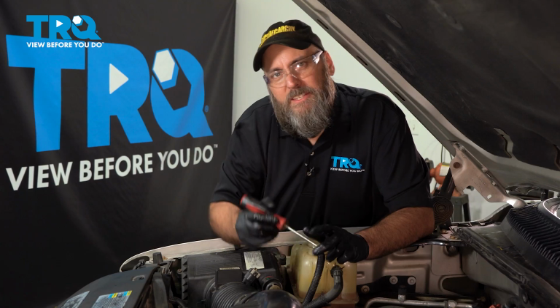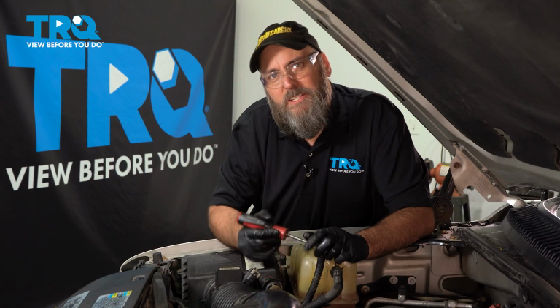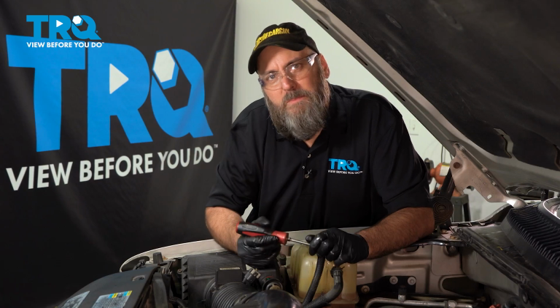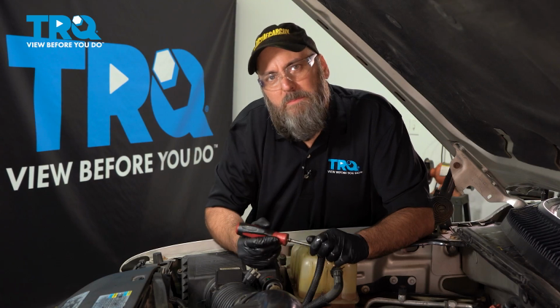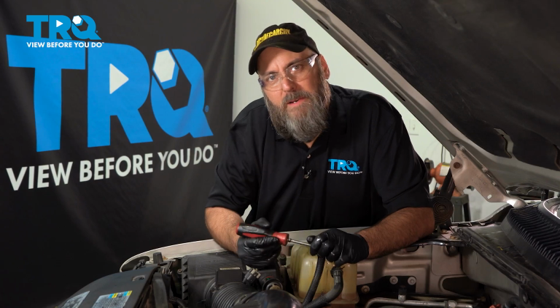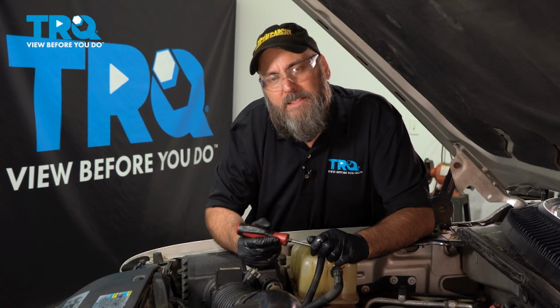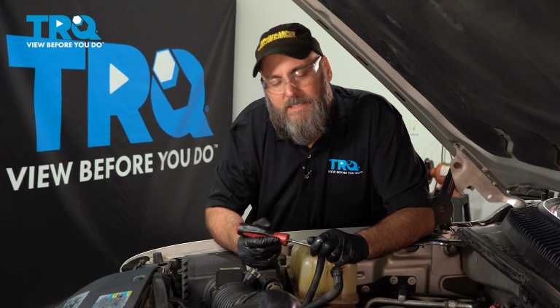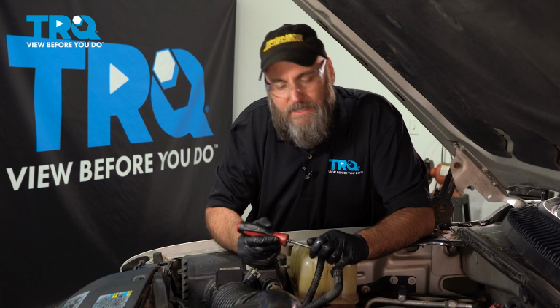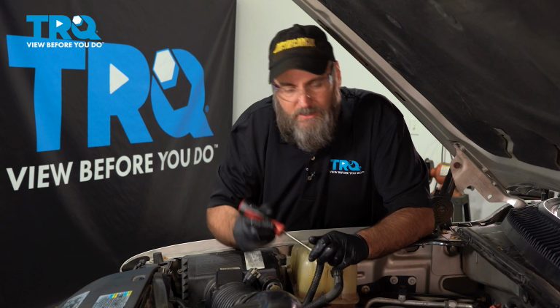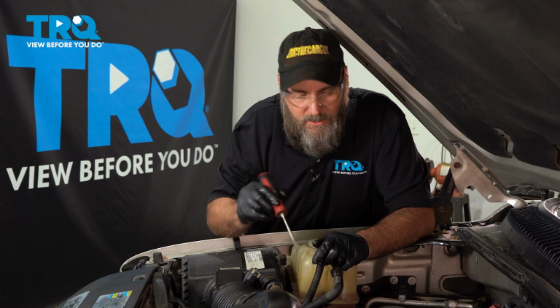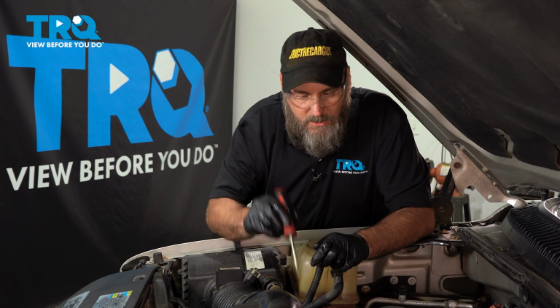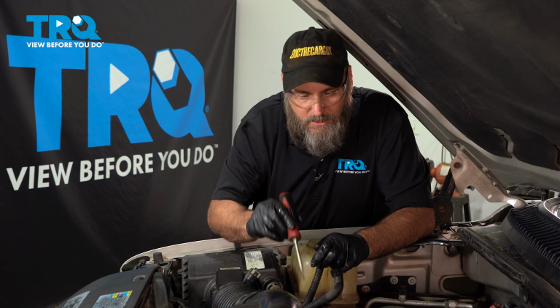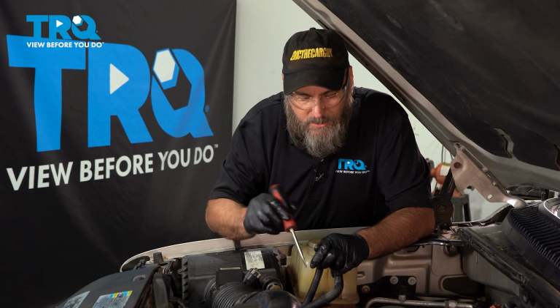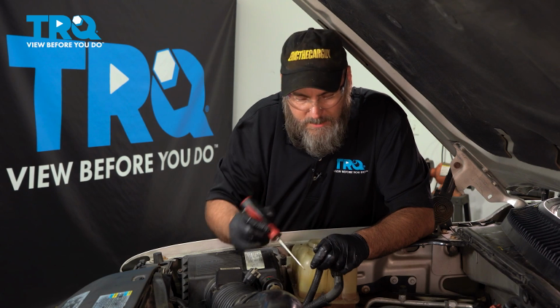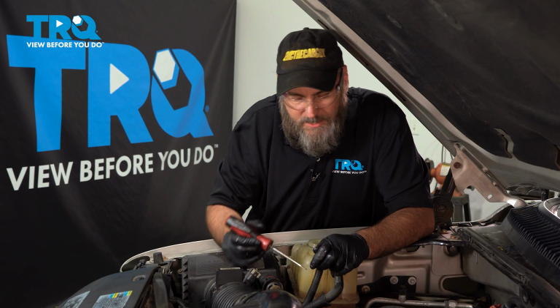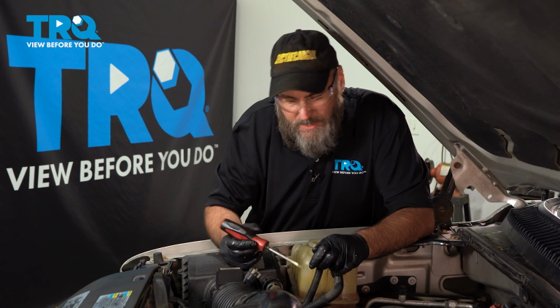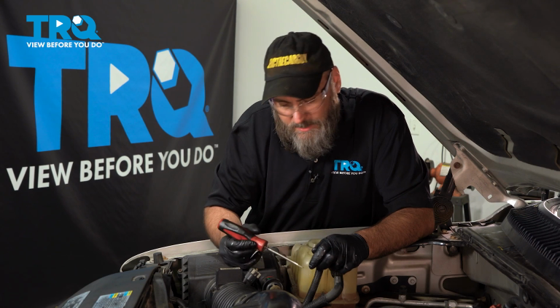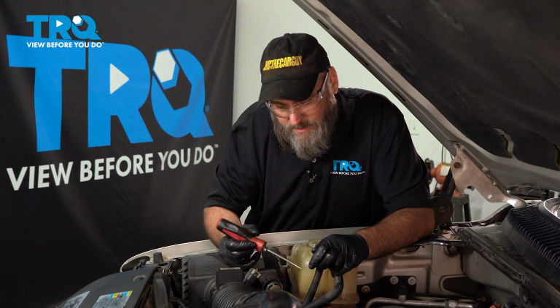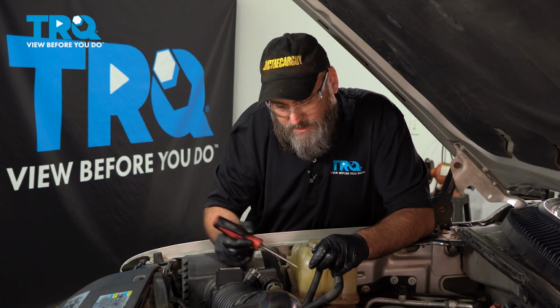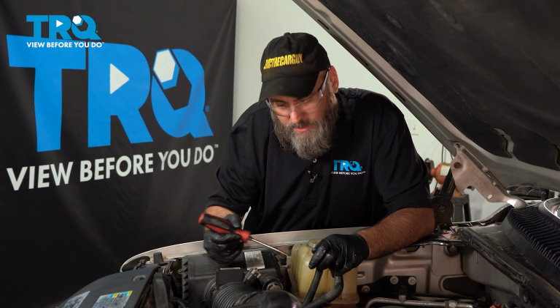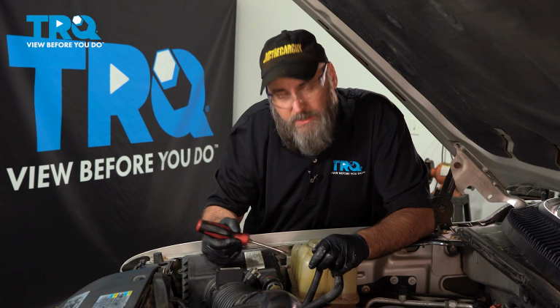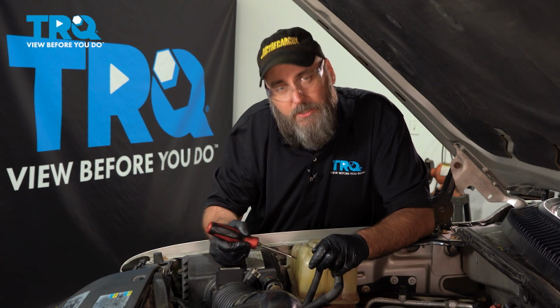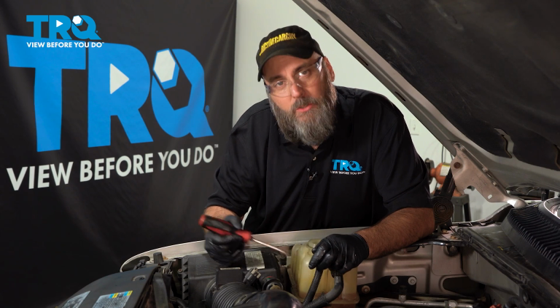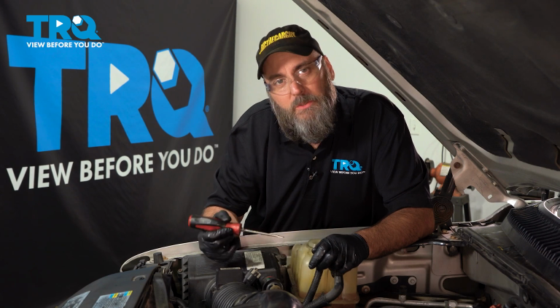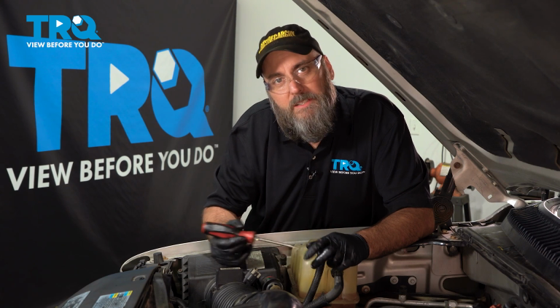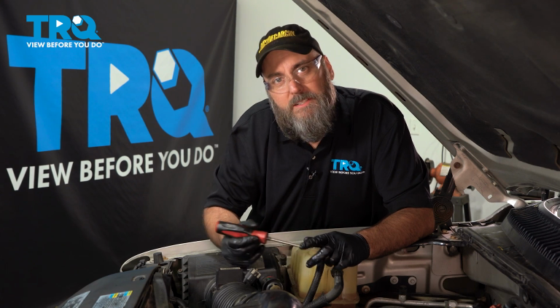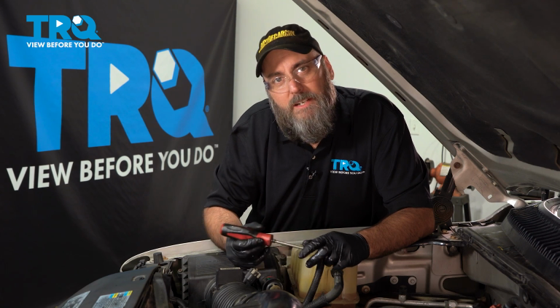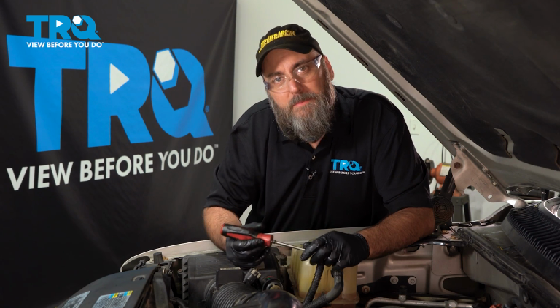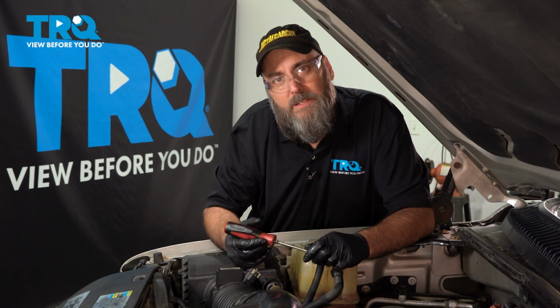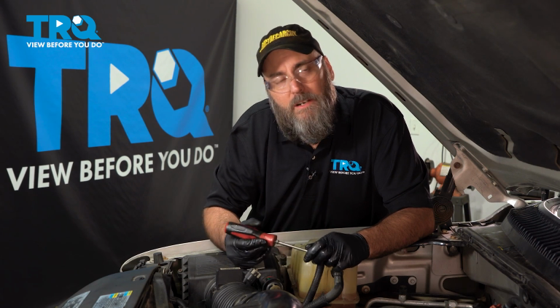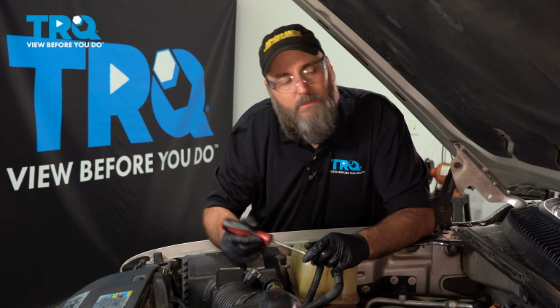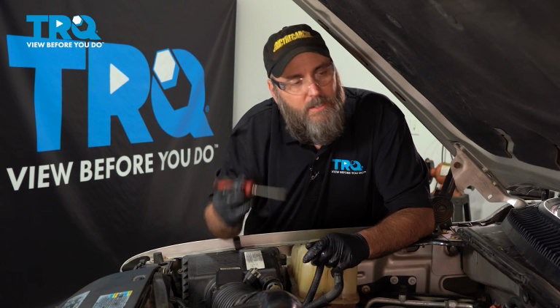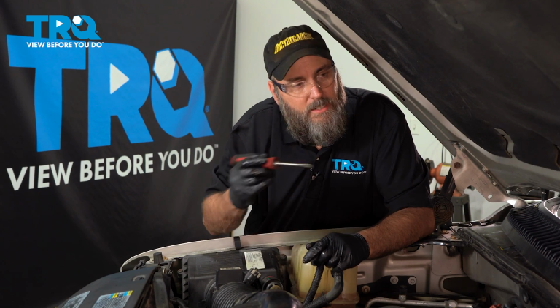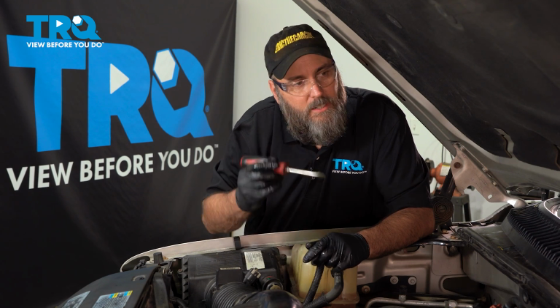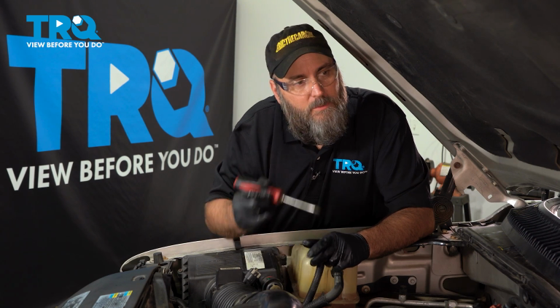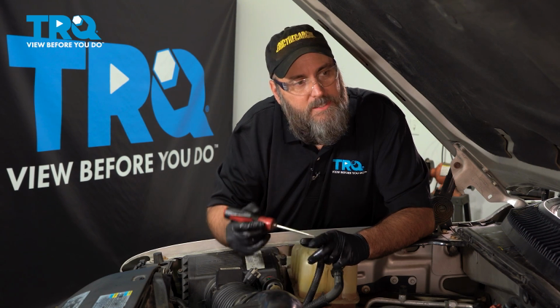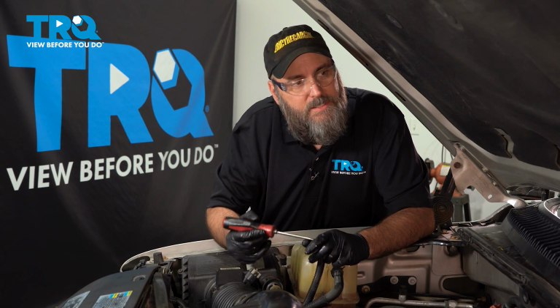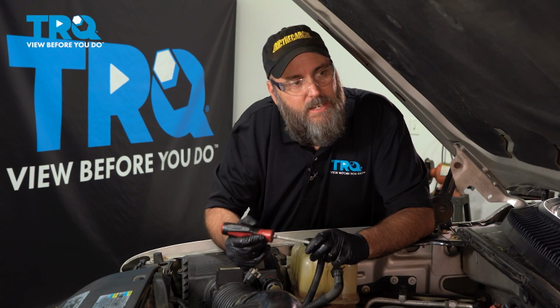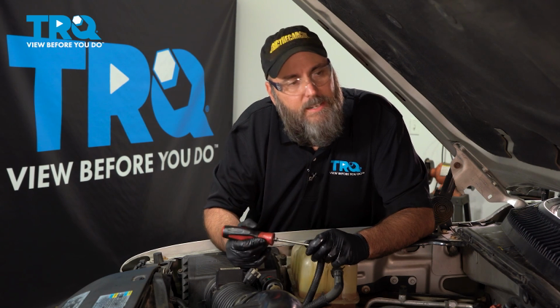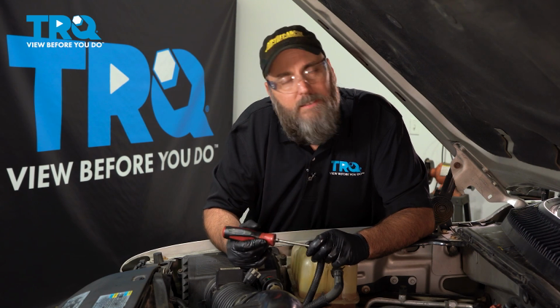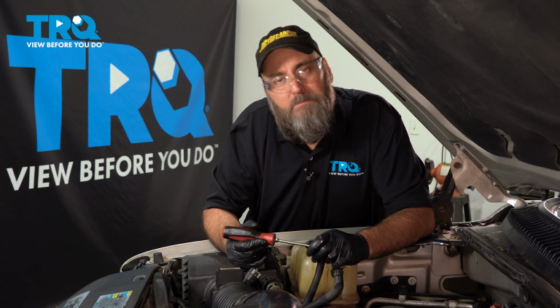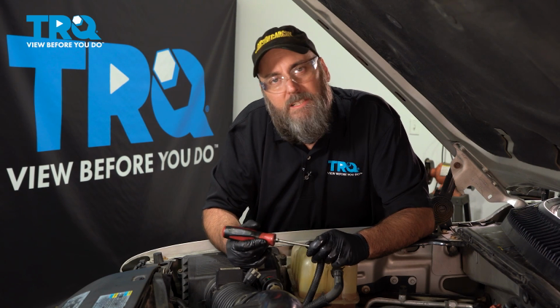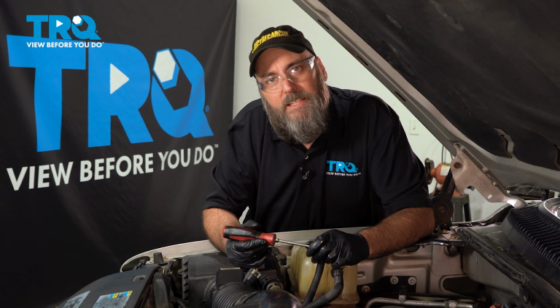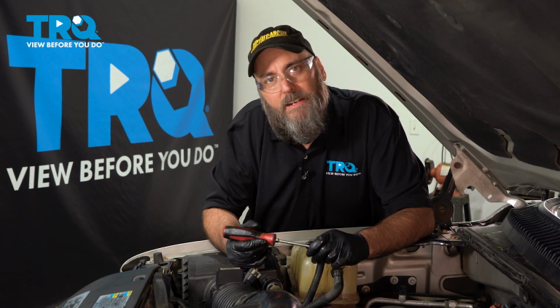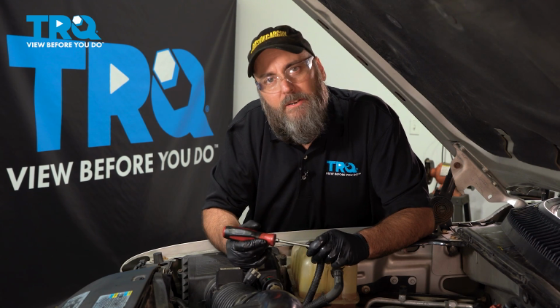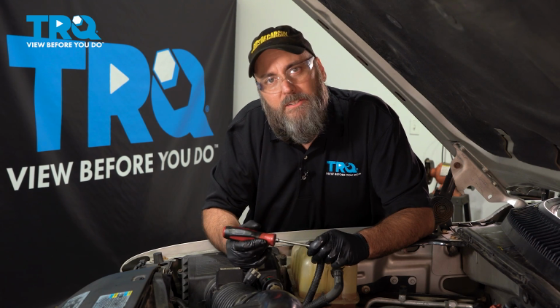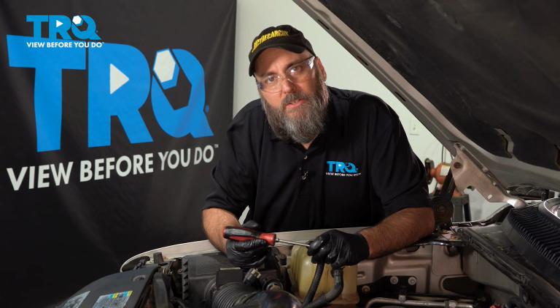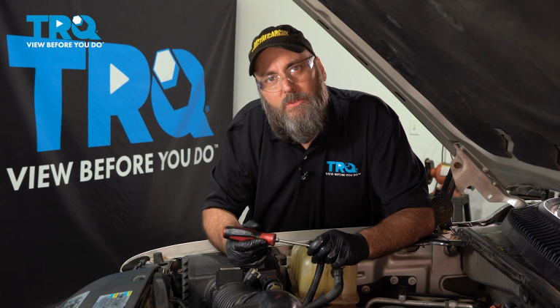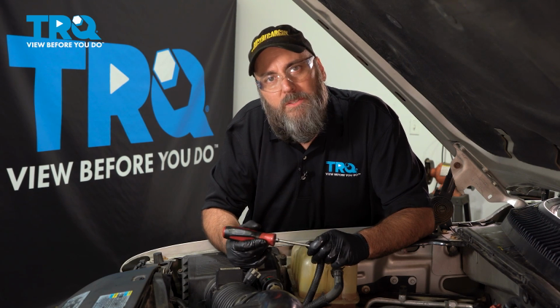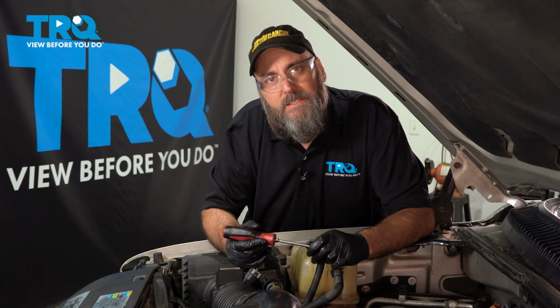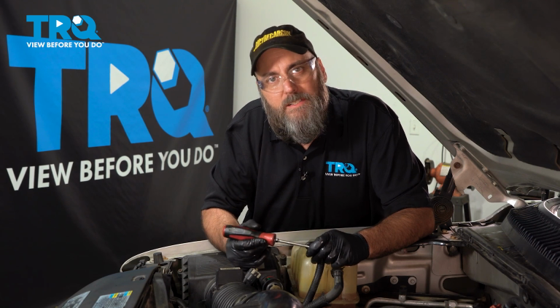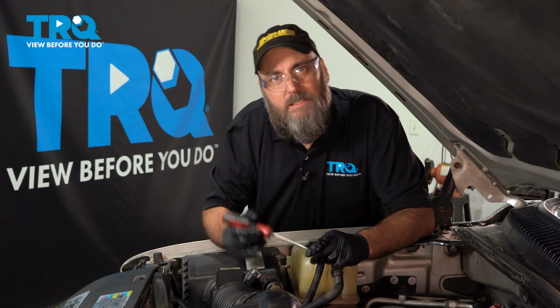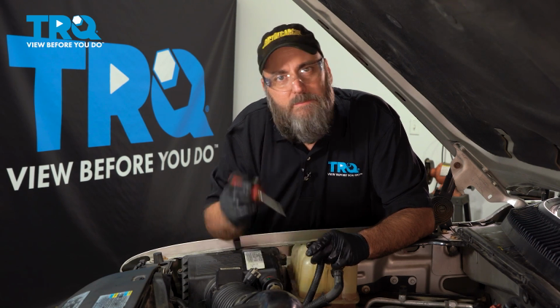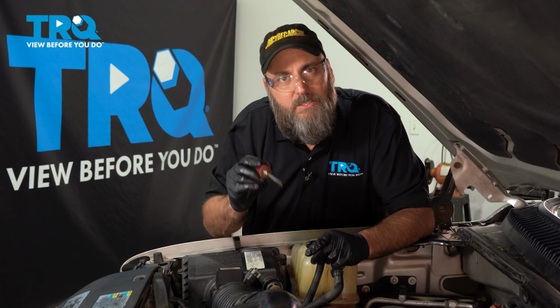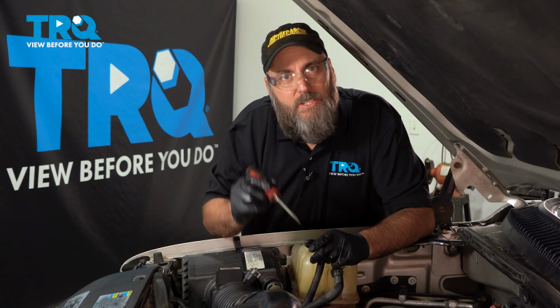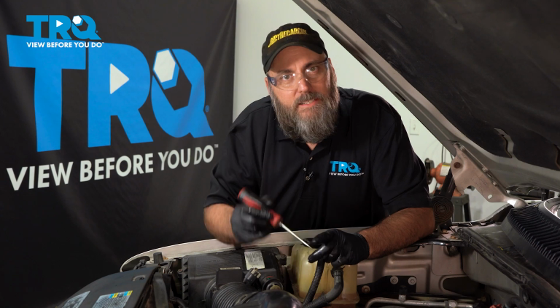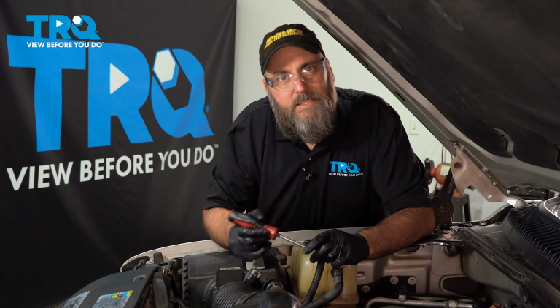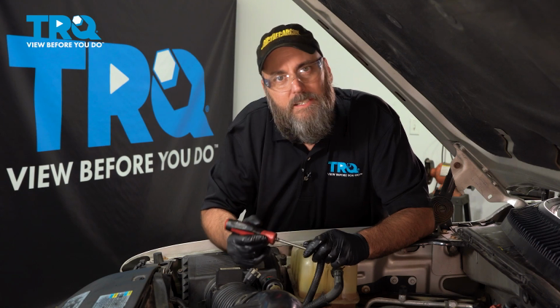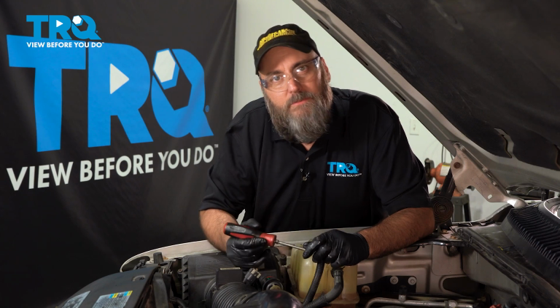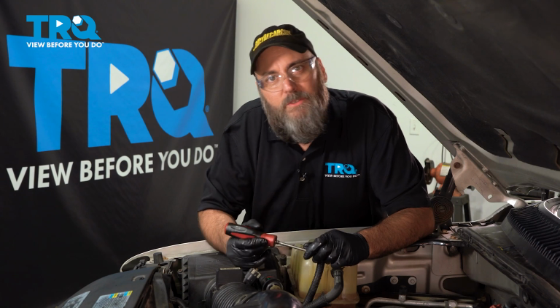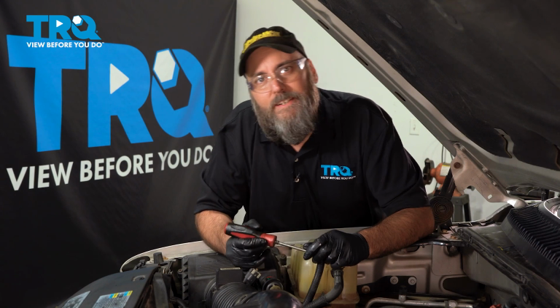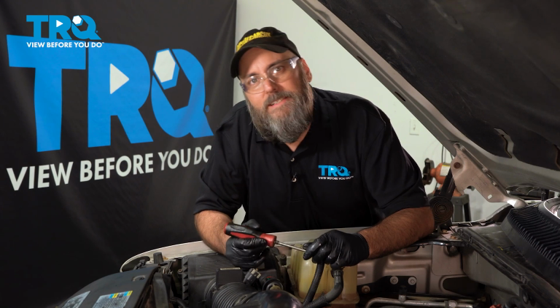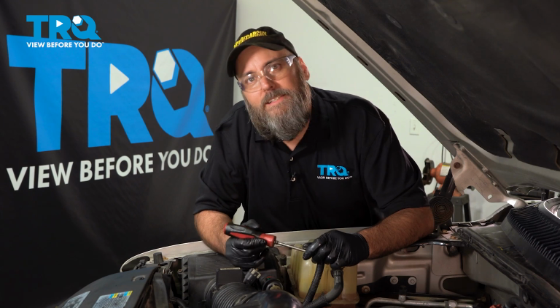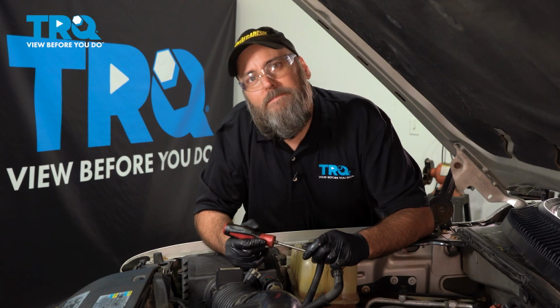Everything's put back together. The new thermostat is installed. The coolant is topped off. We're going to go inside, bleed the air out of the cooling system, and check to see if we fixed it.